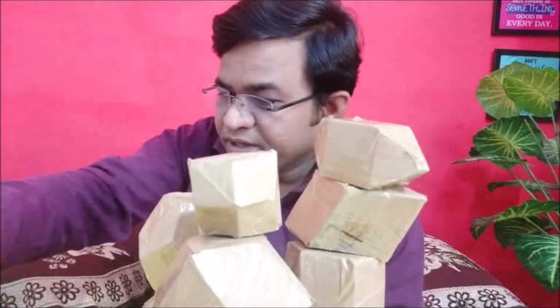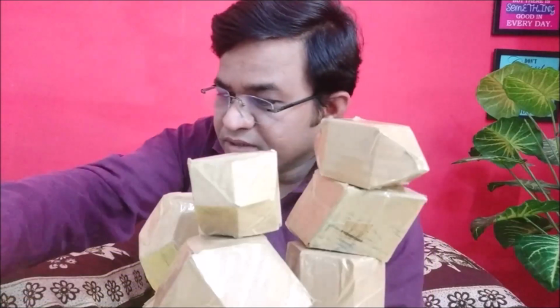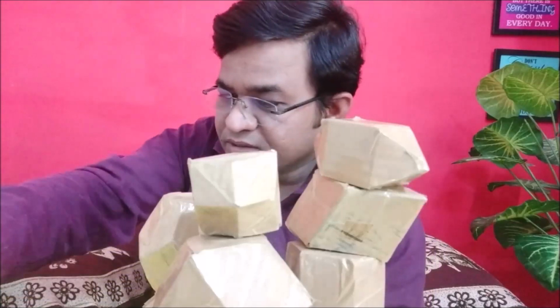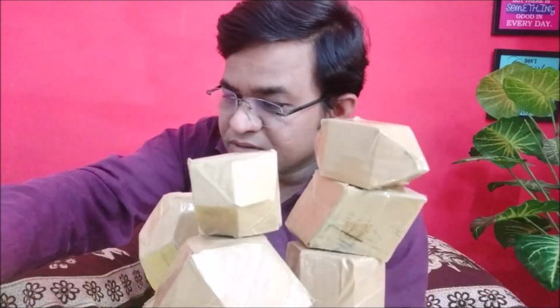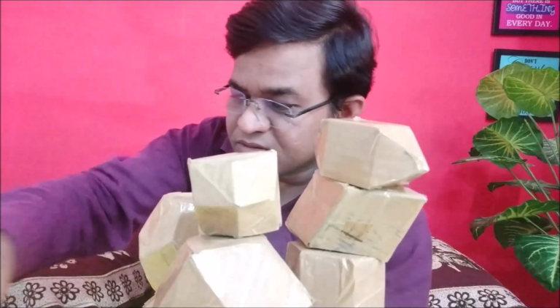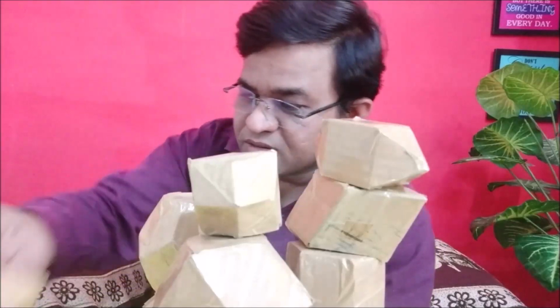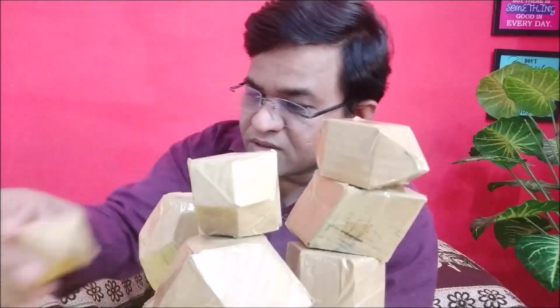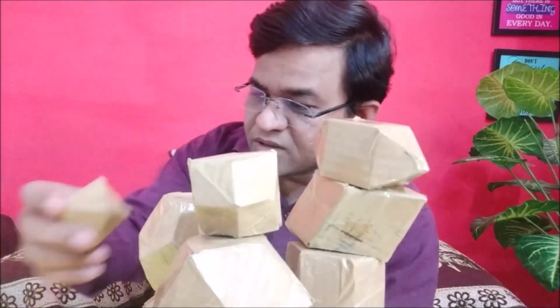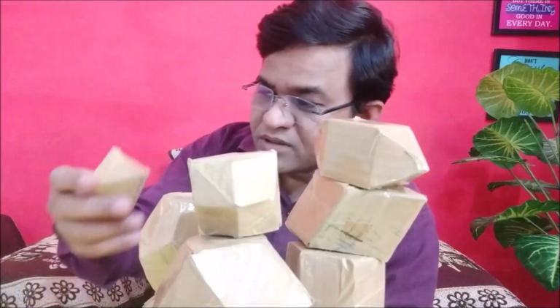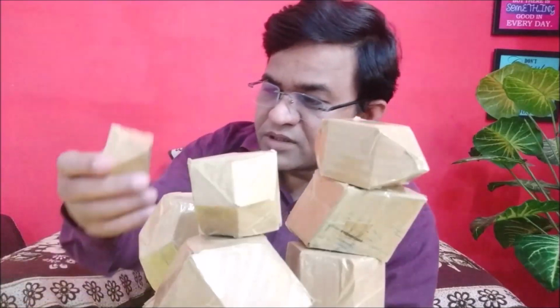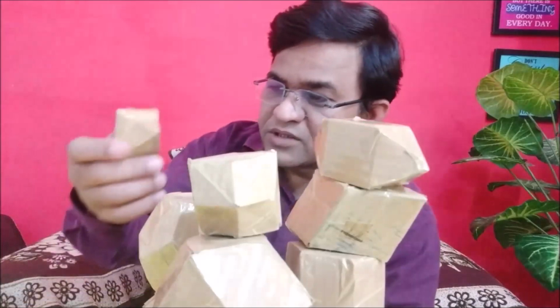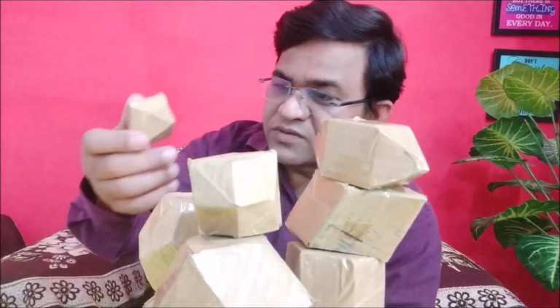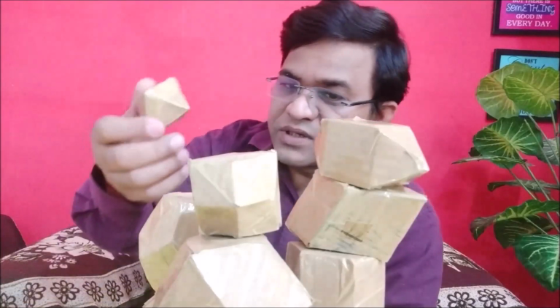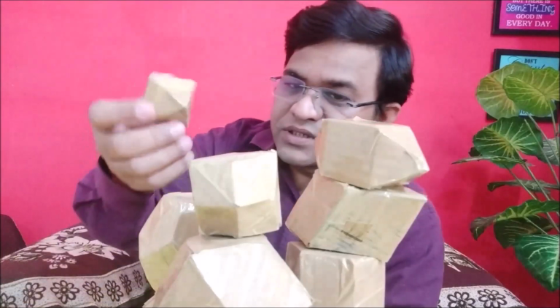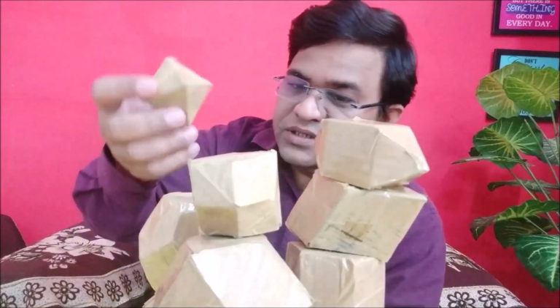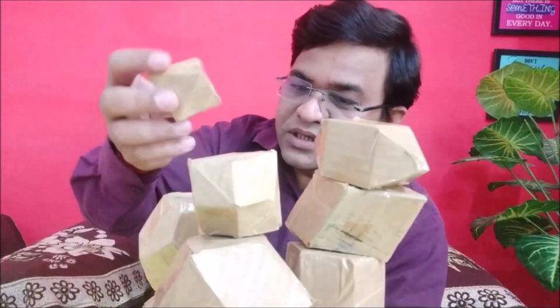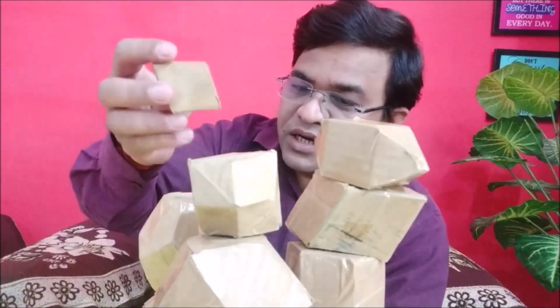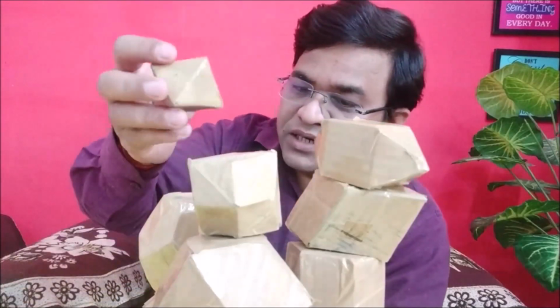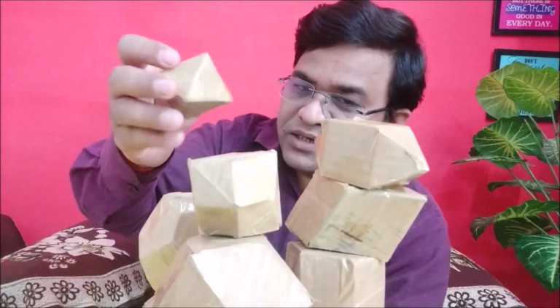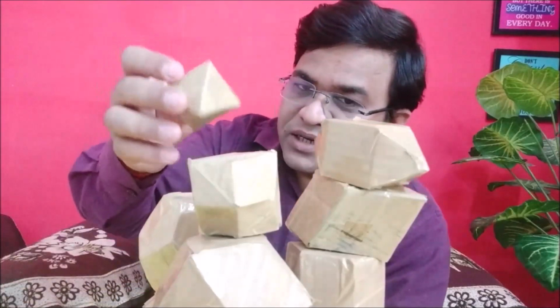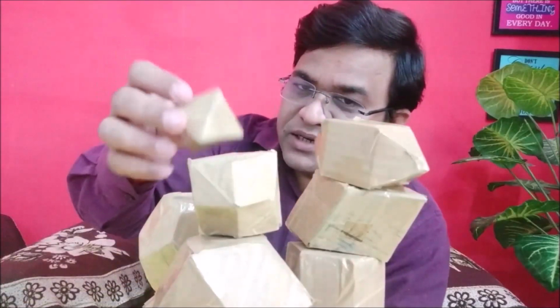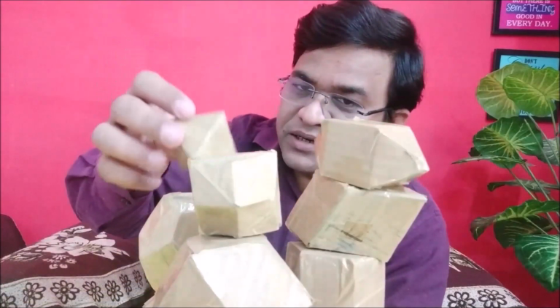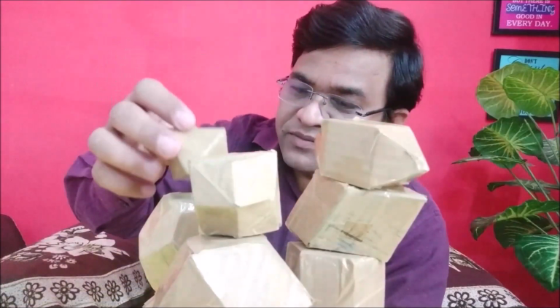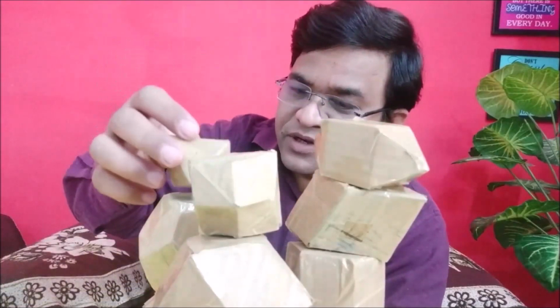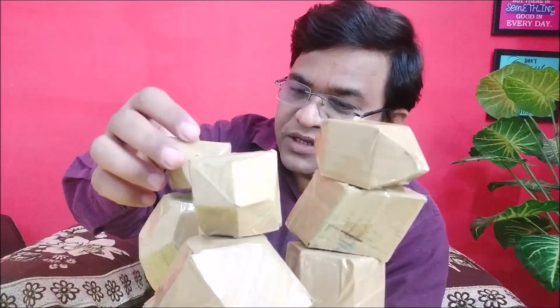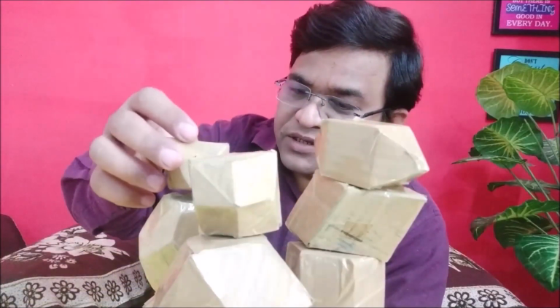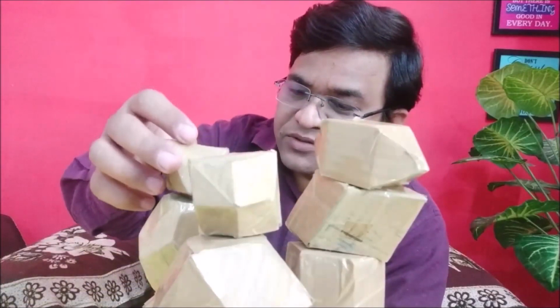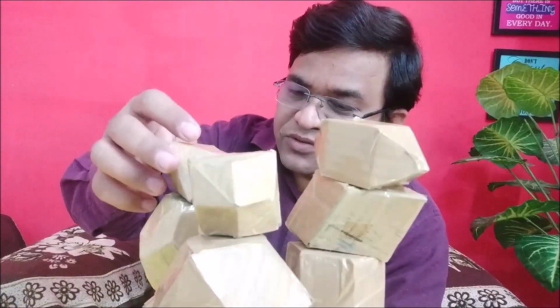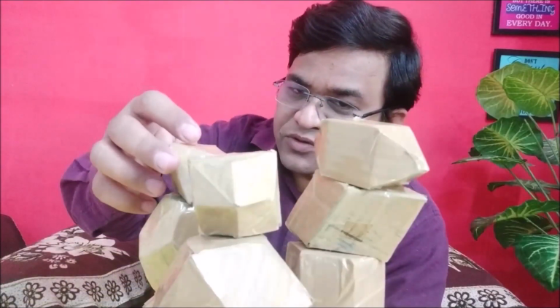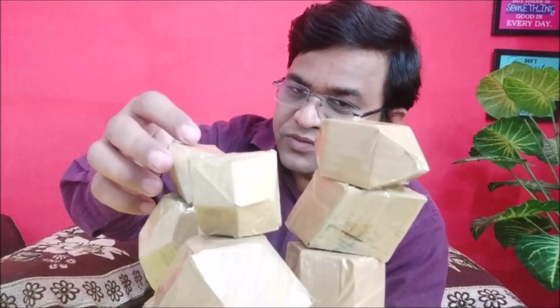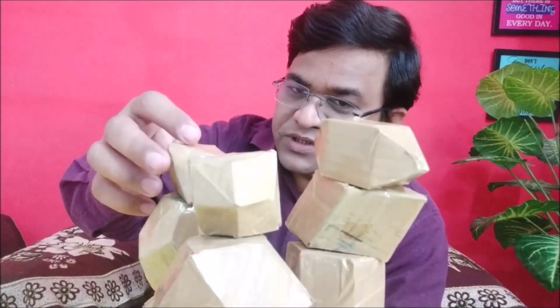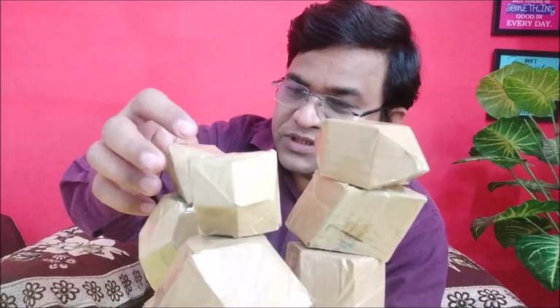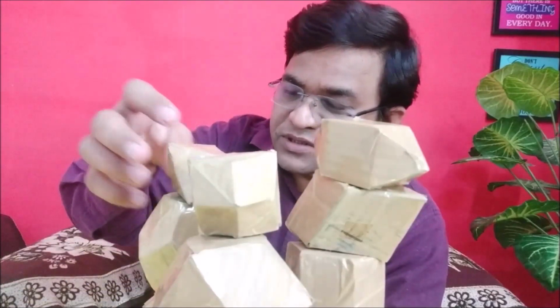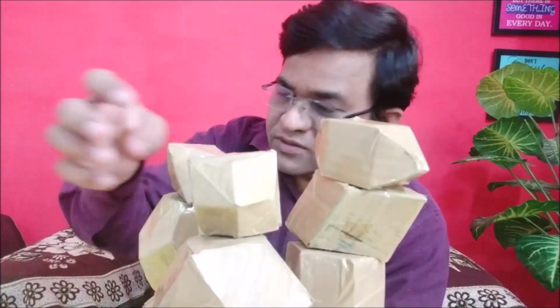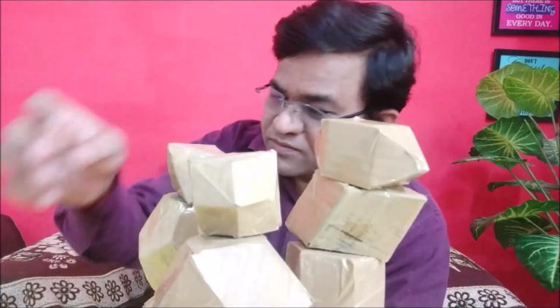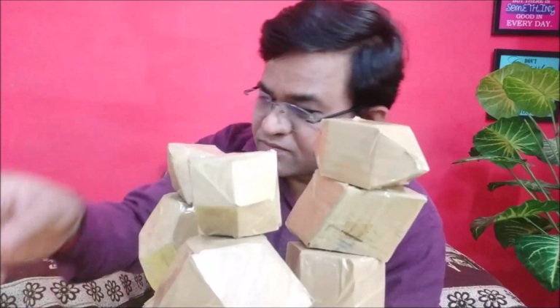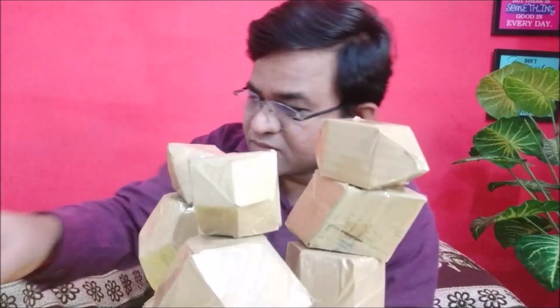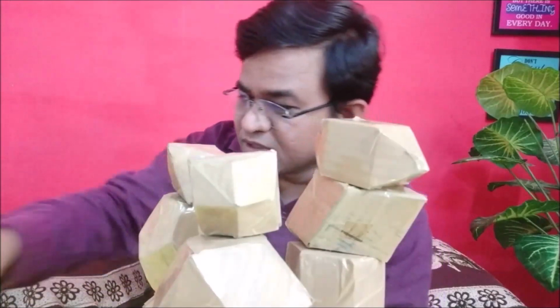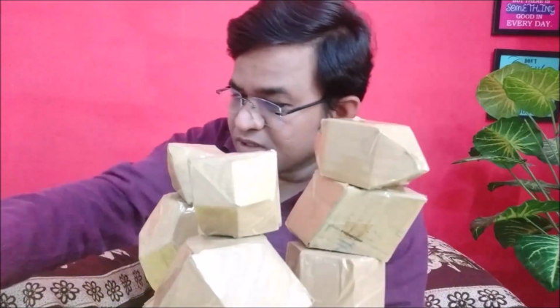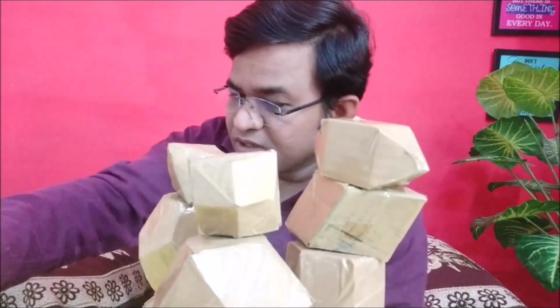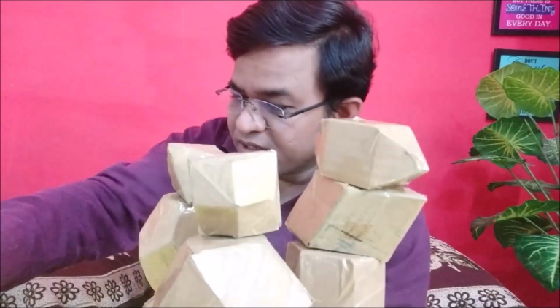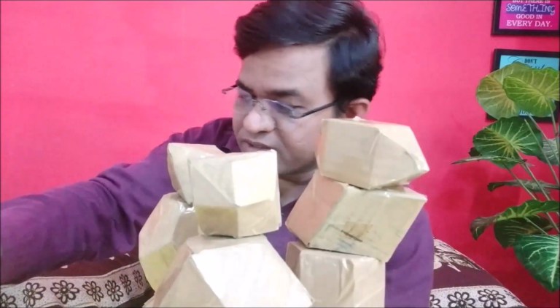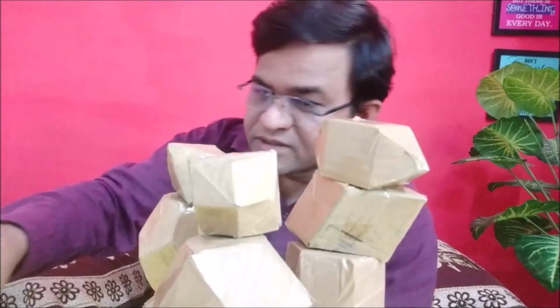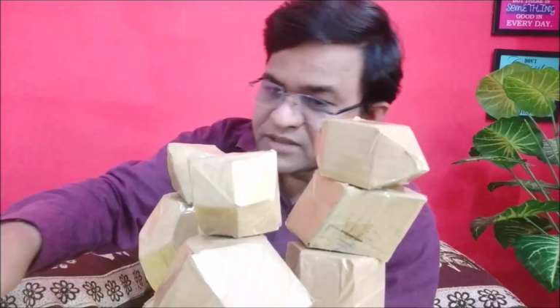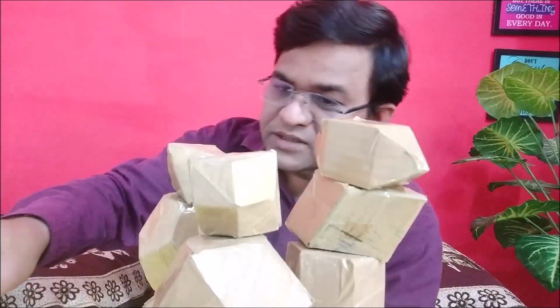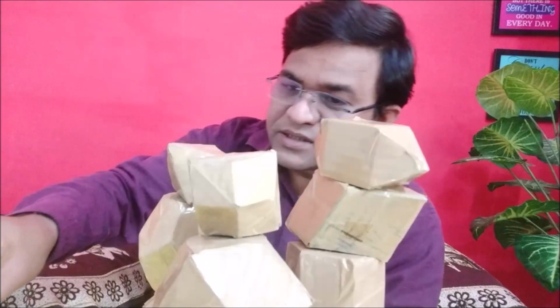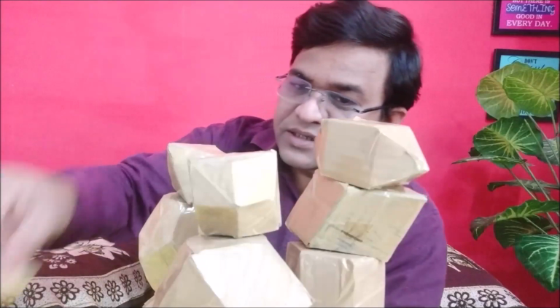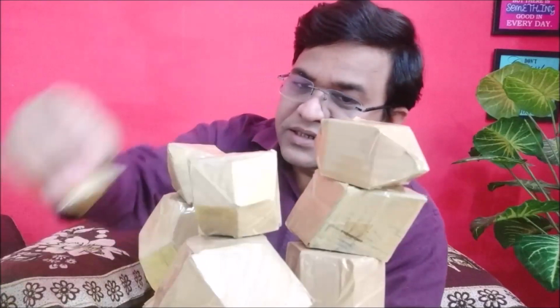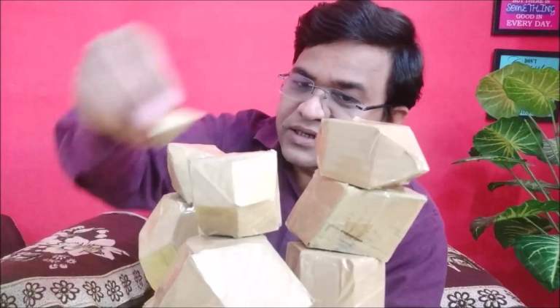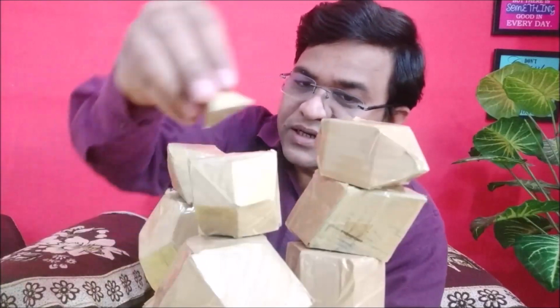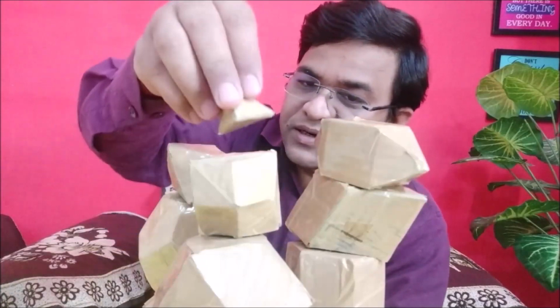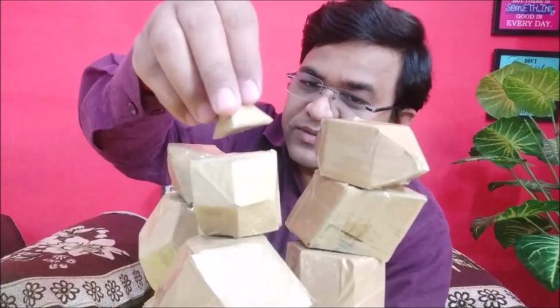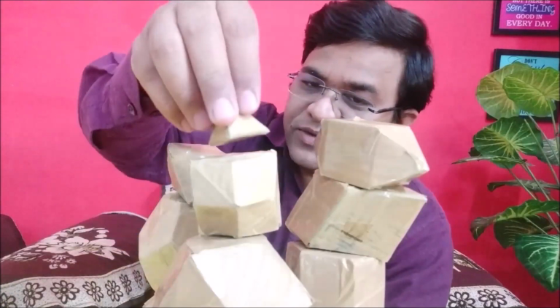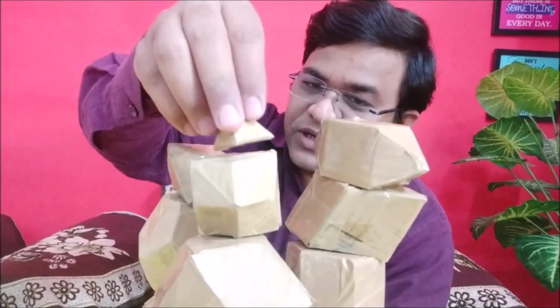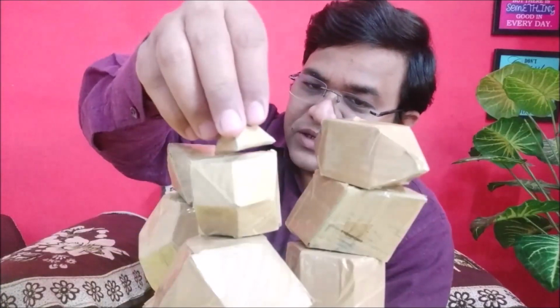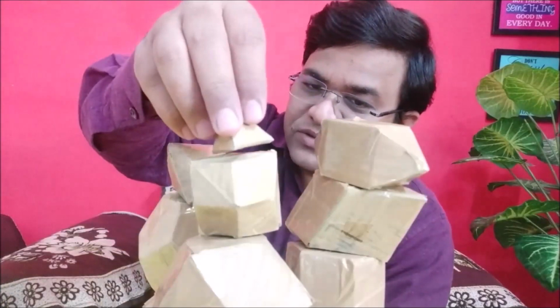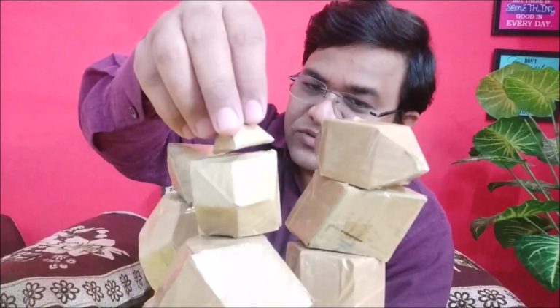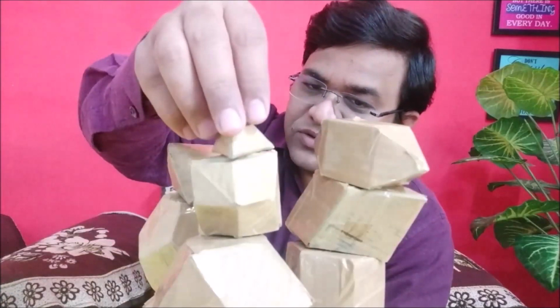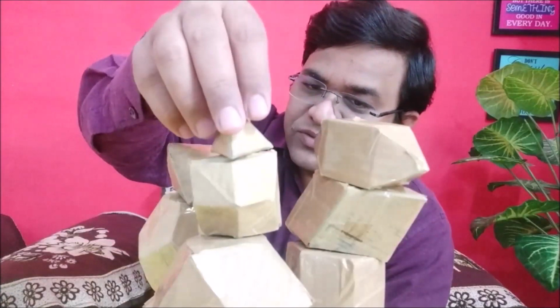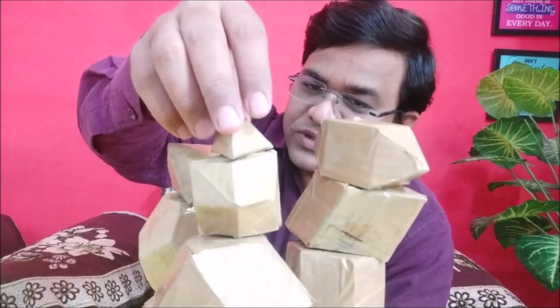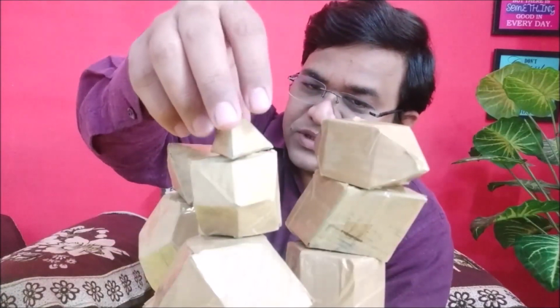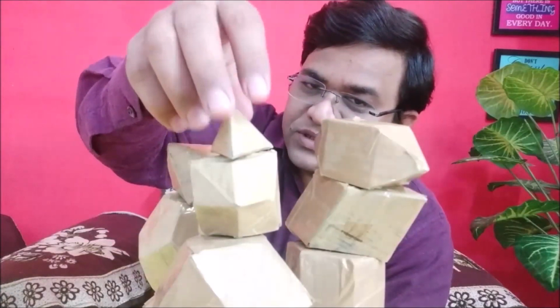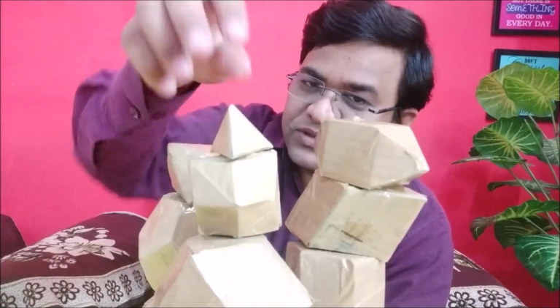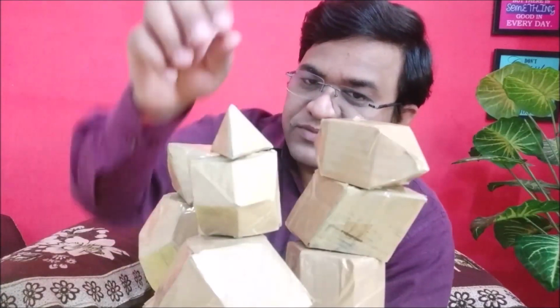This is the octahedron belonging to the cubic system, and this is the tetrahedron belonging to the cubic system. Thank you.